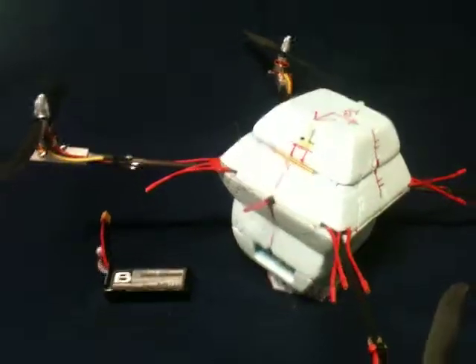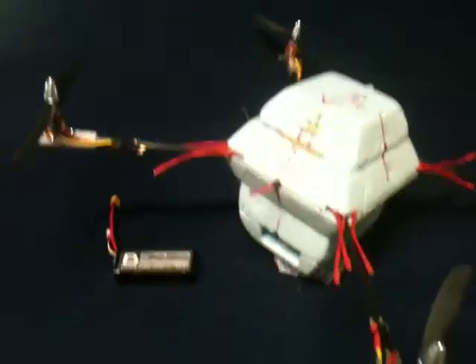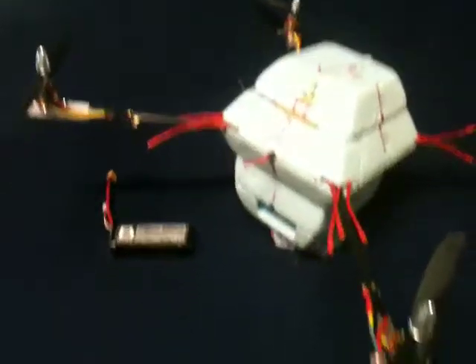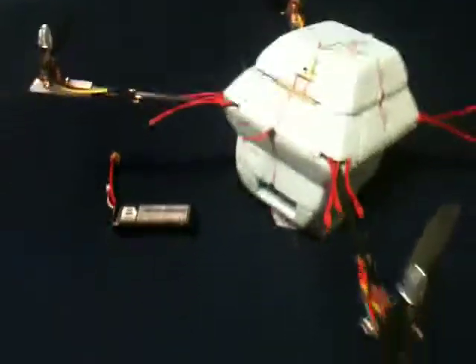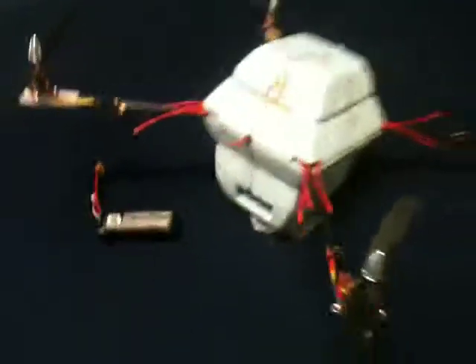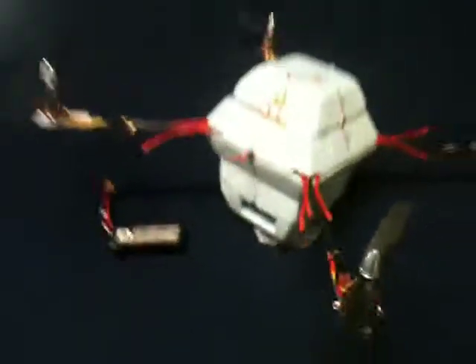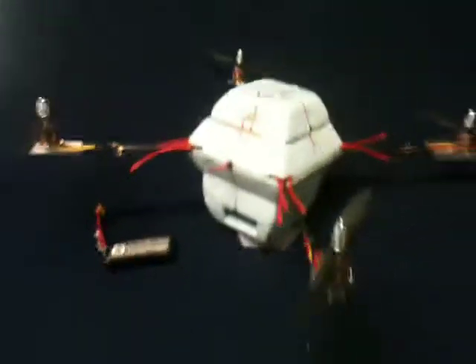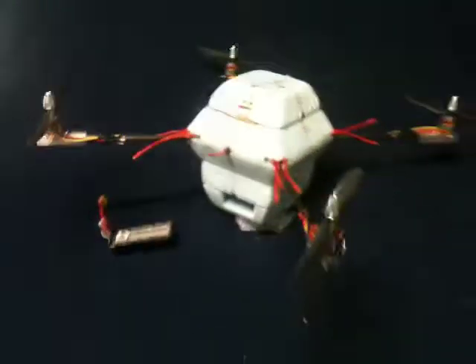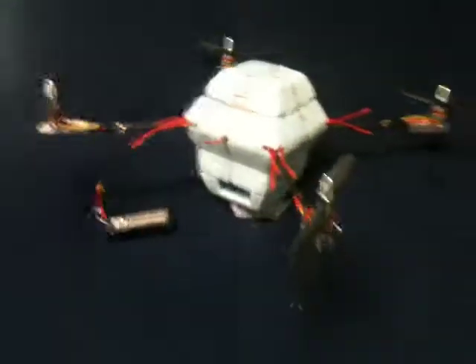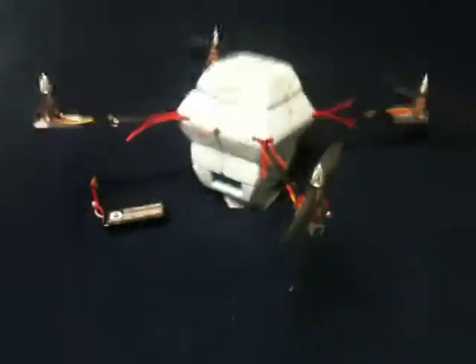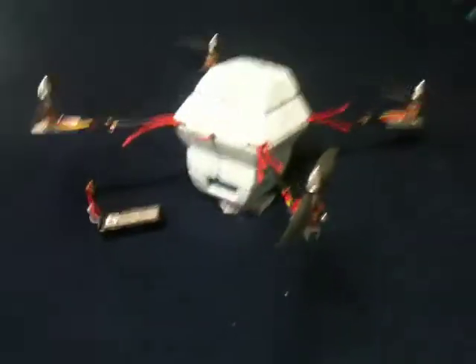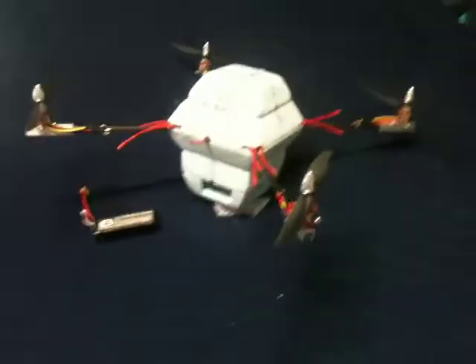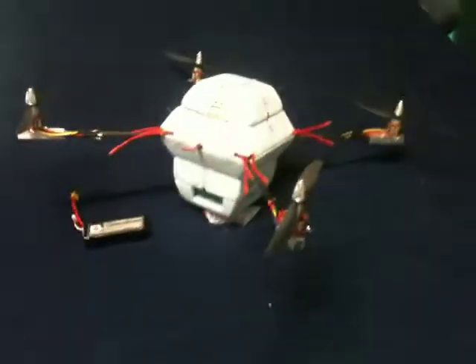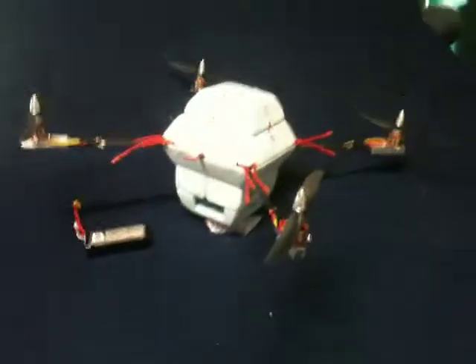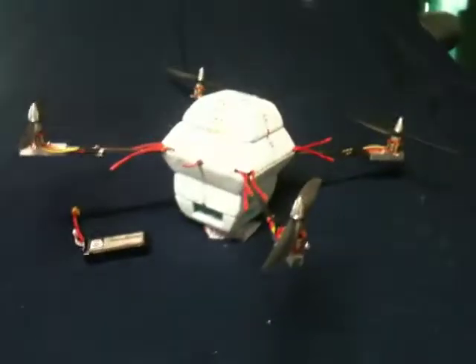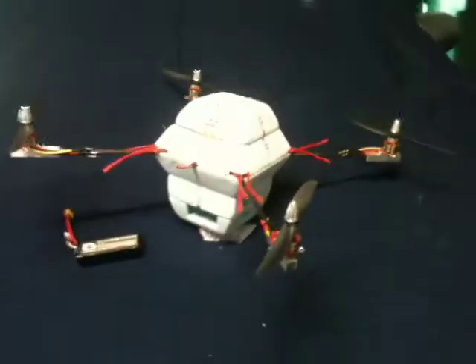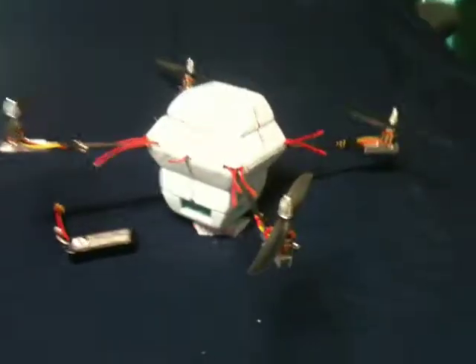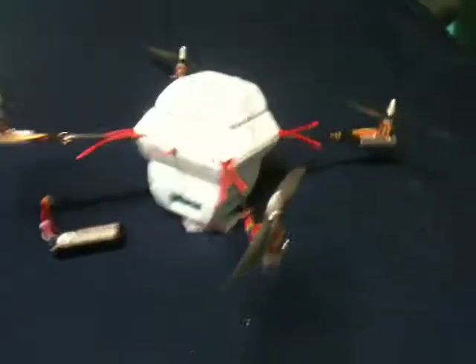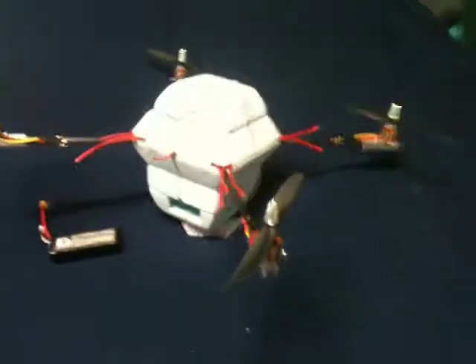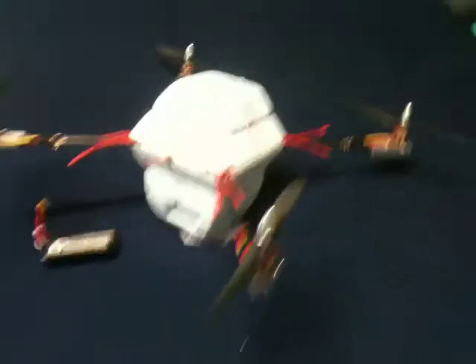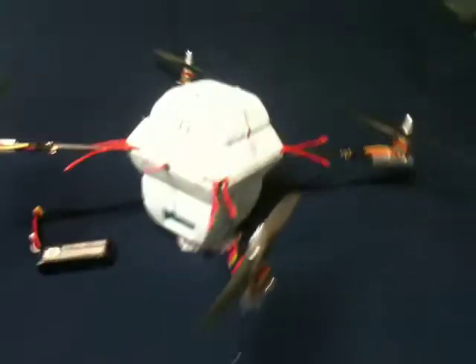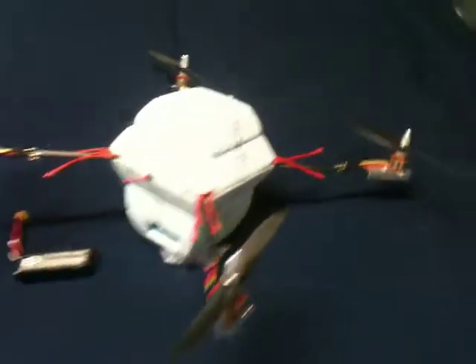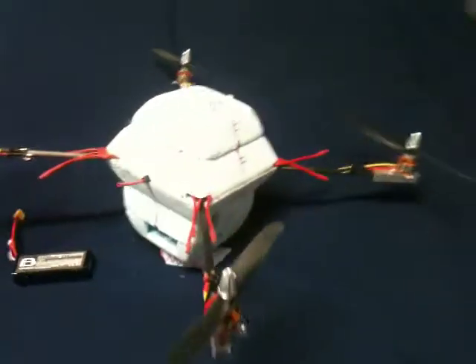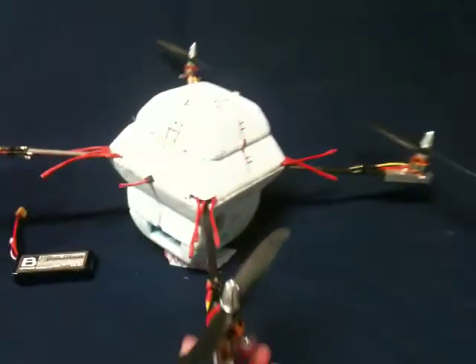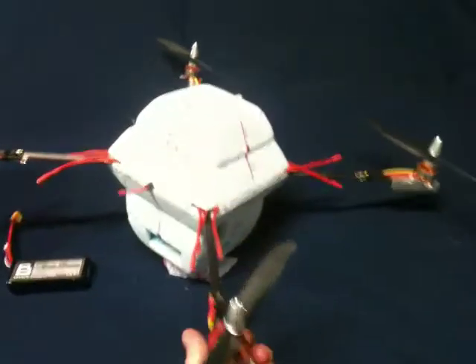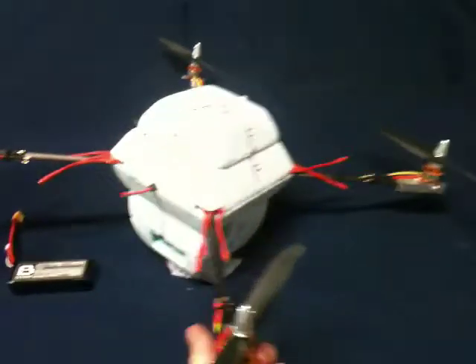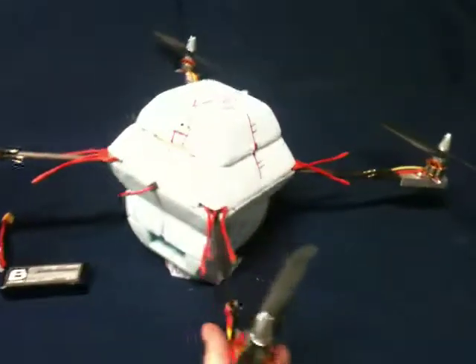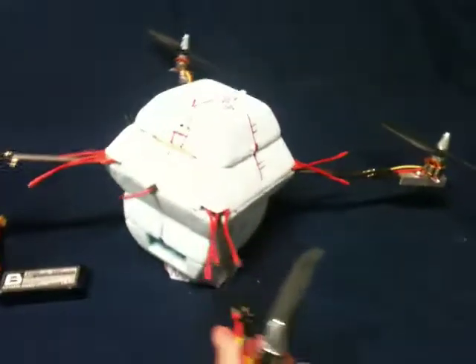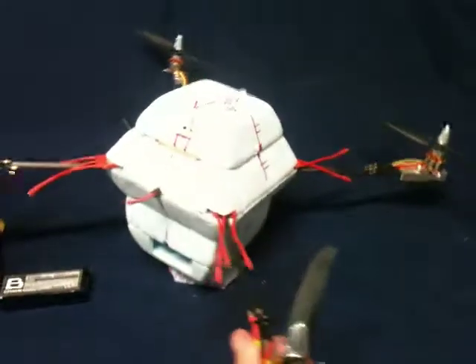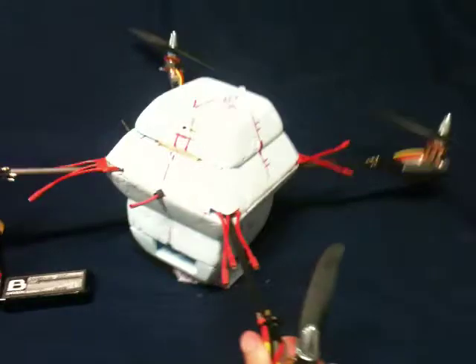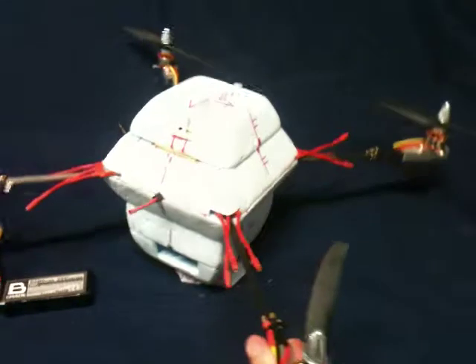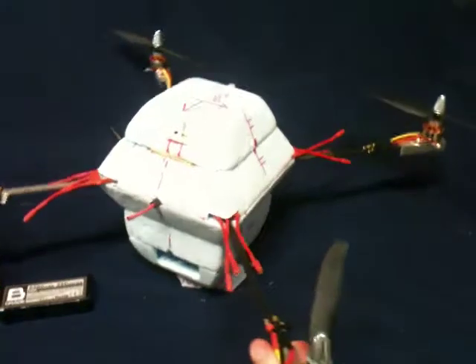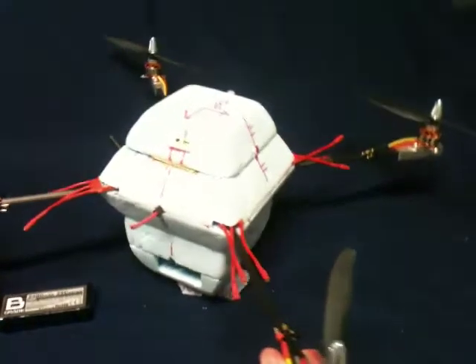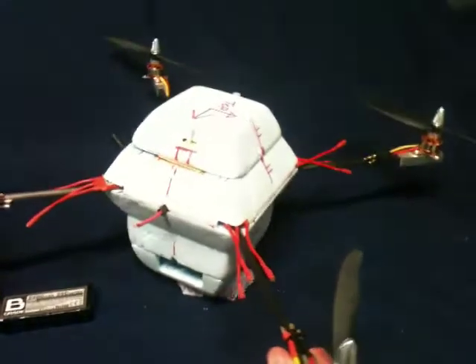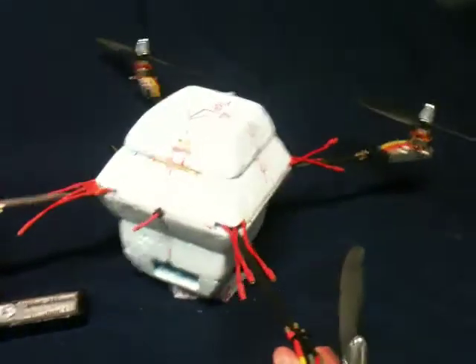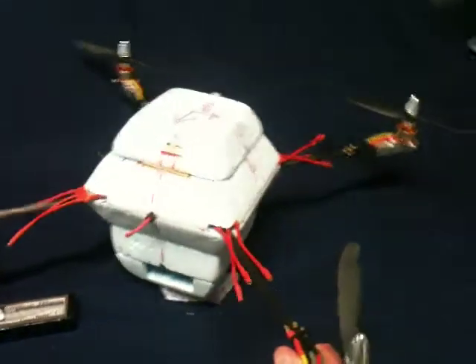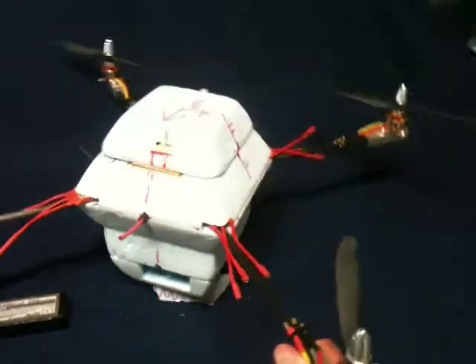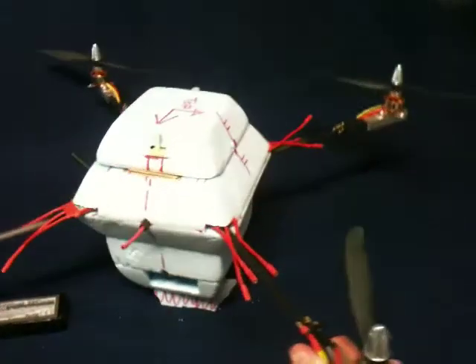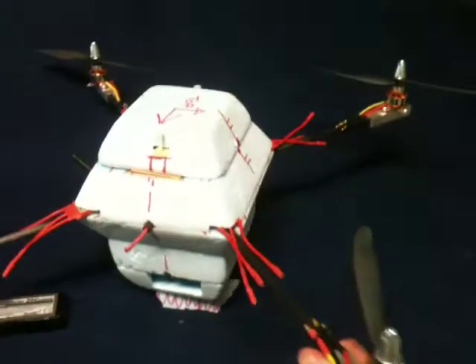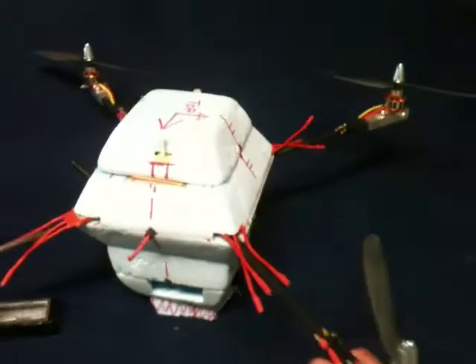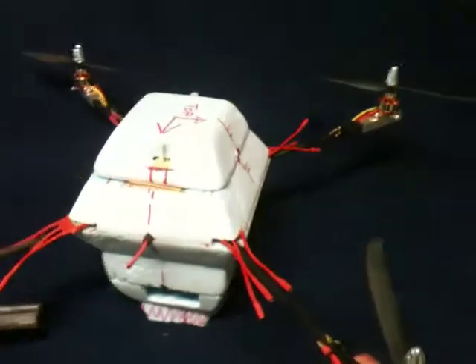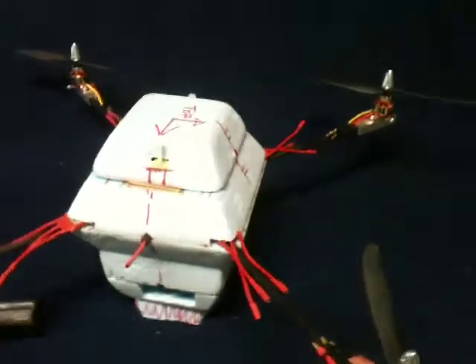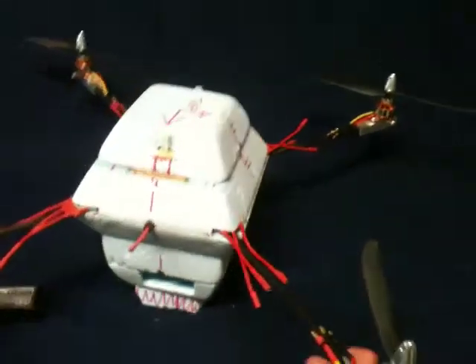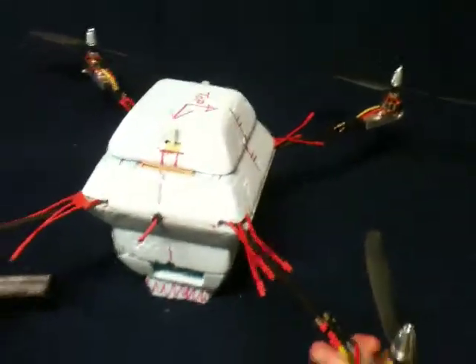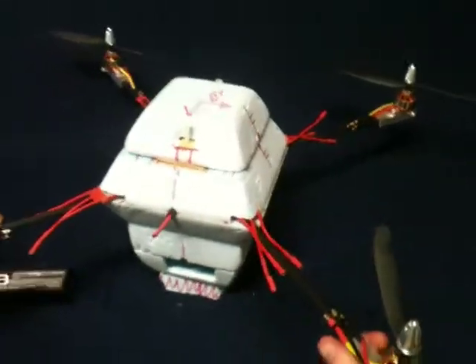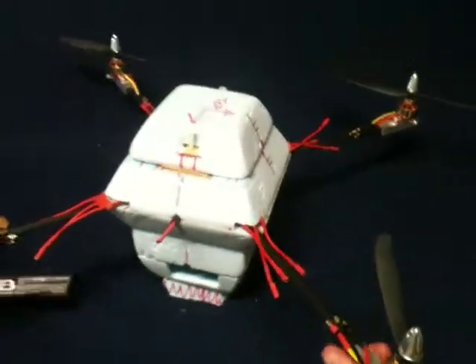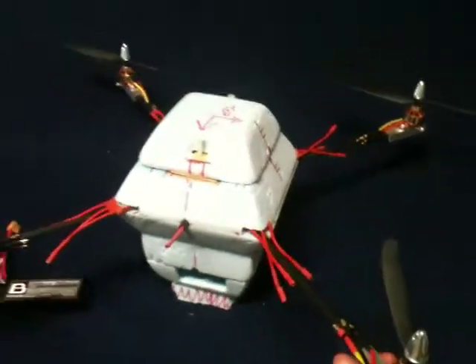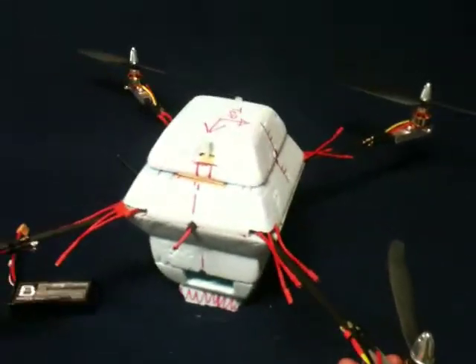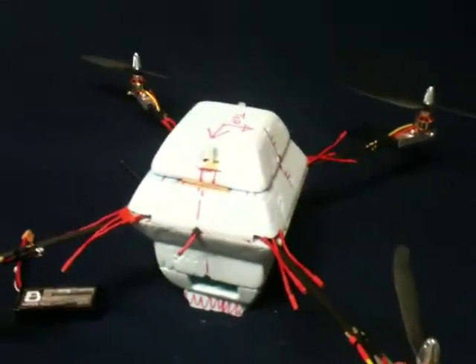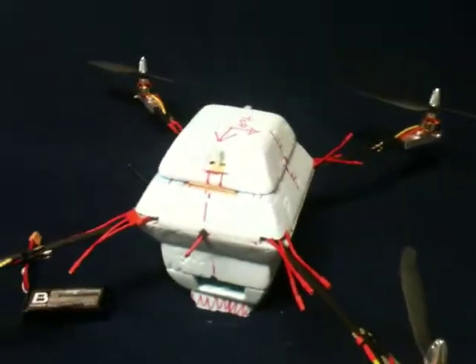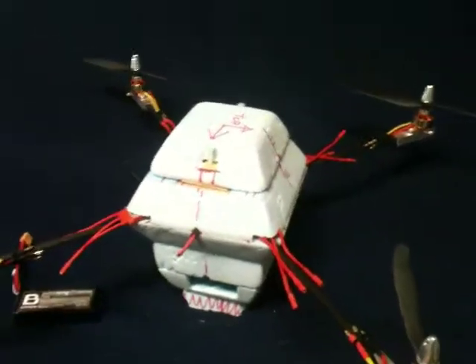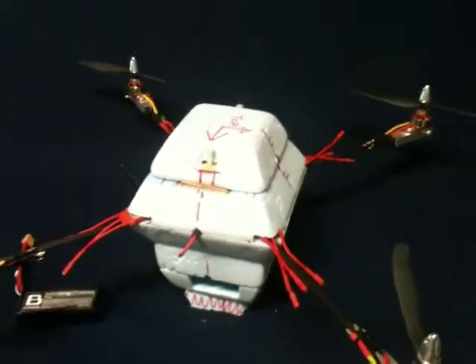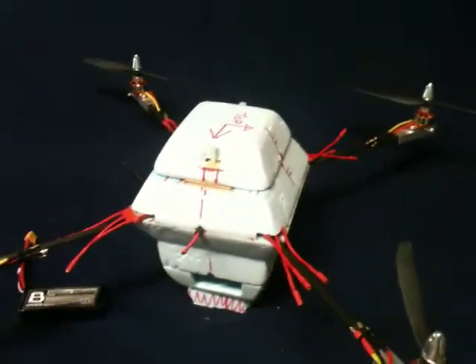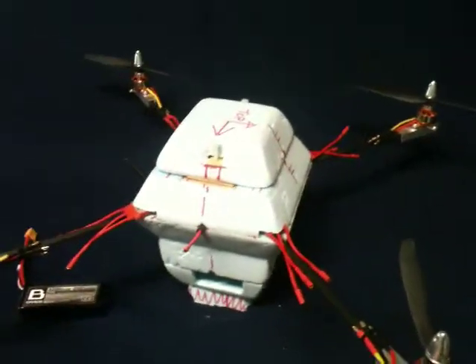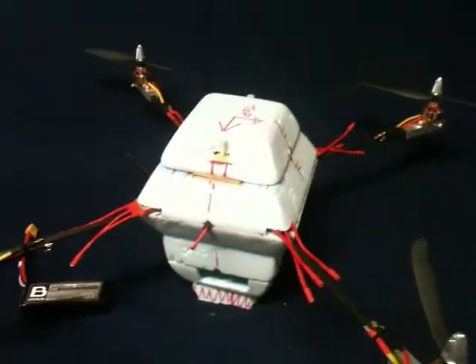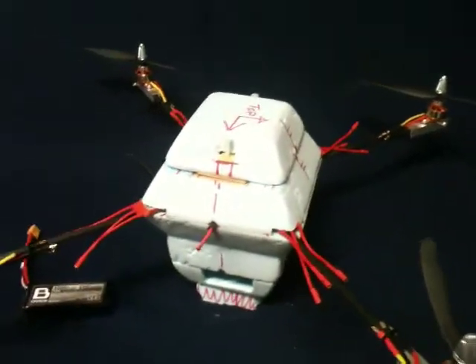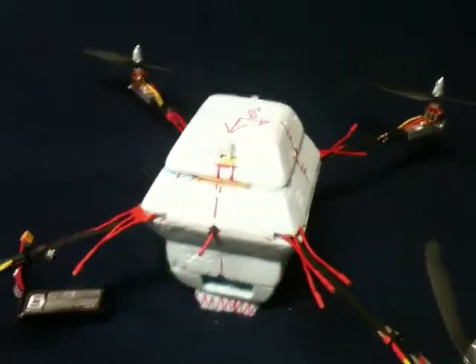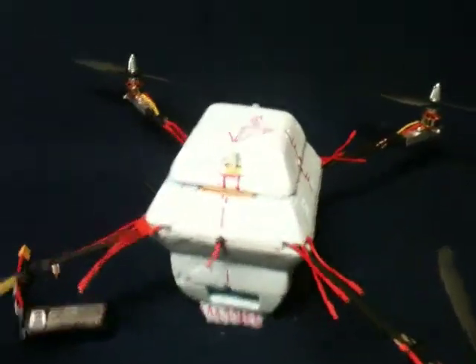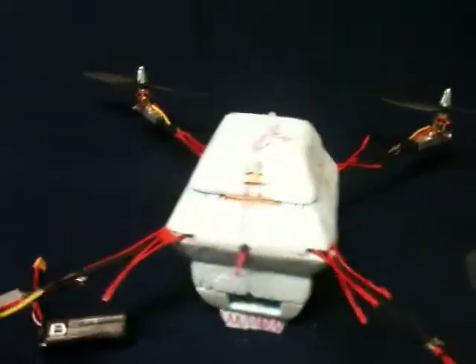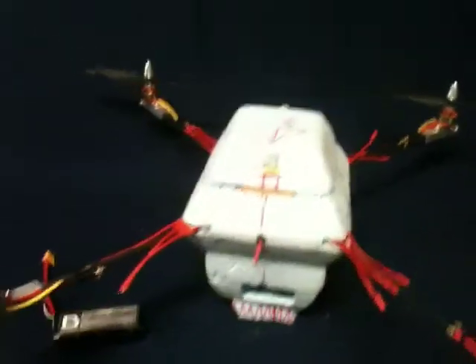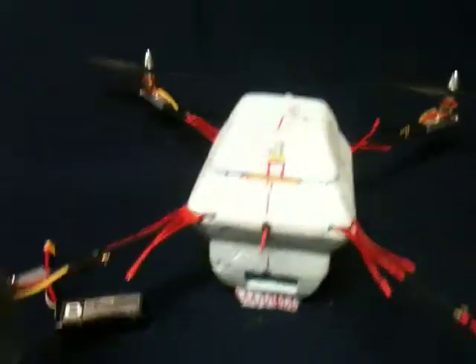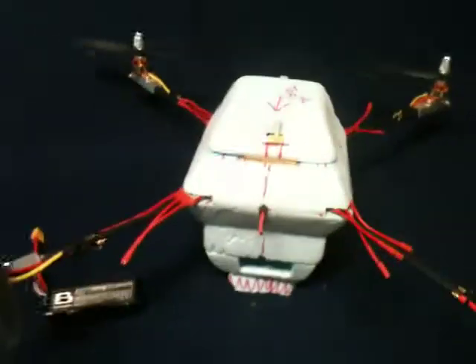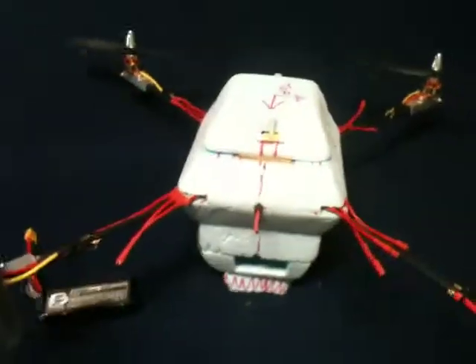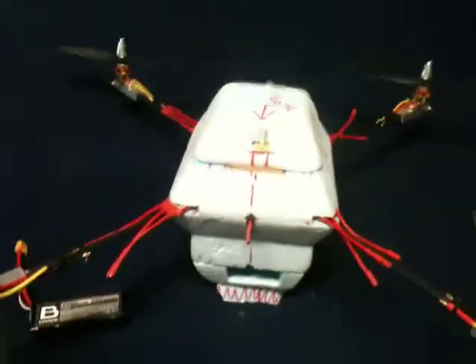So this is the foam quad. I built it out of the carbon fiber air shafts and the blue core foam.